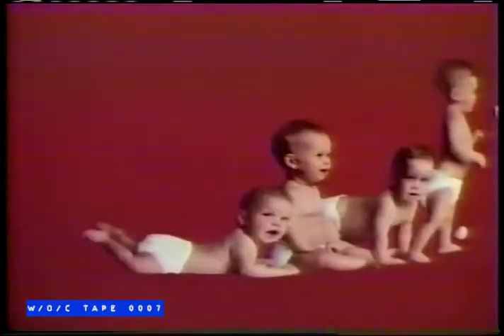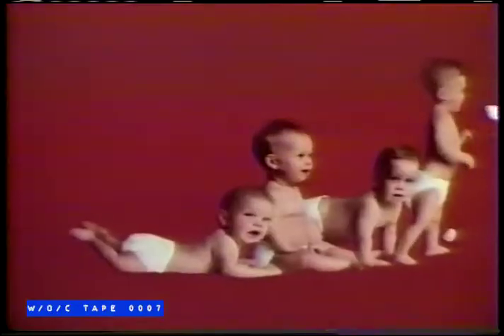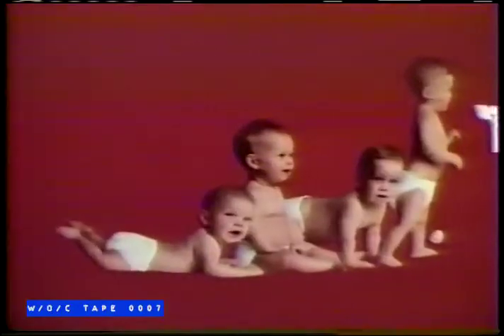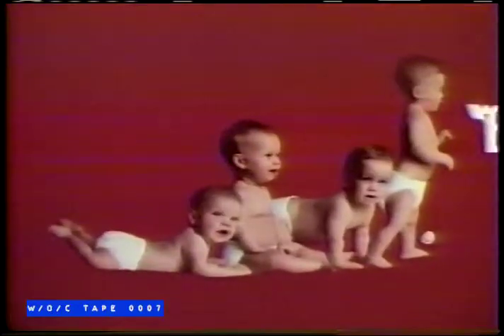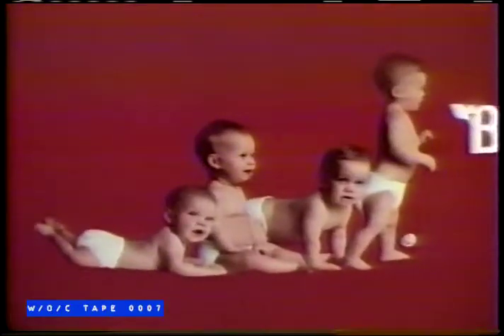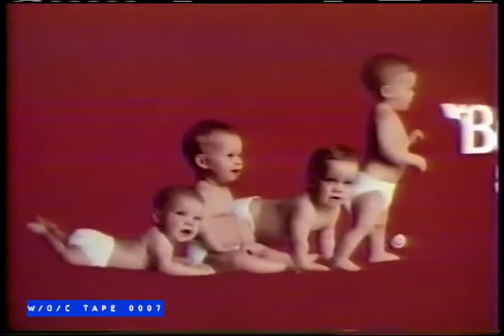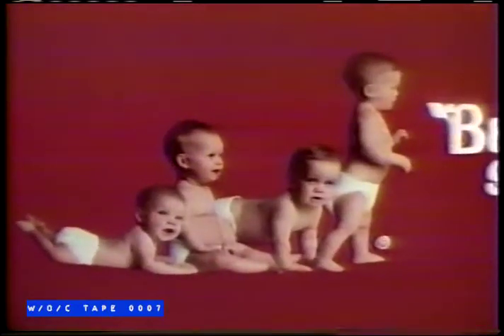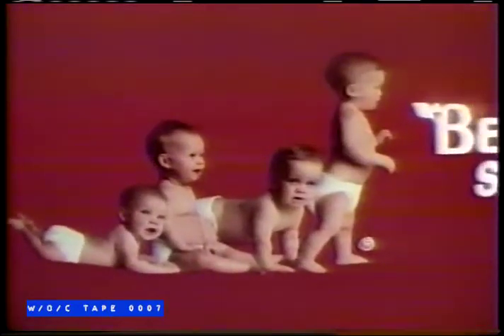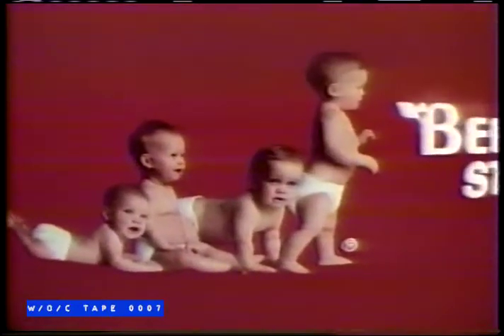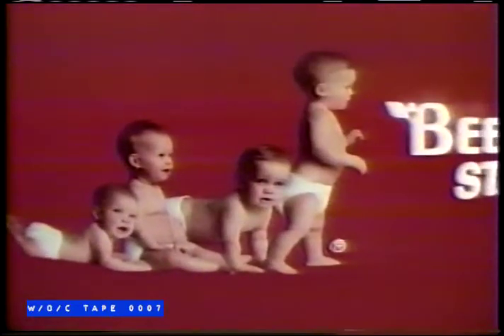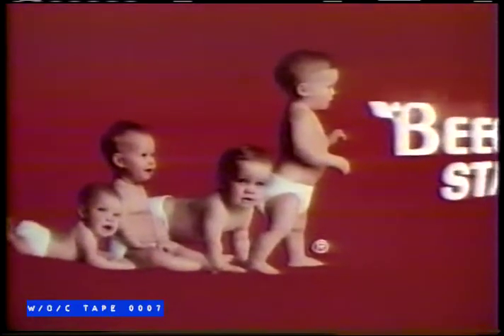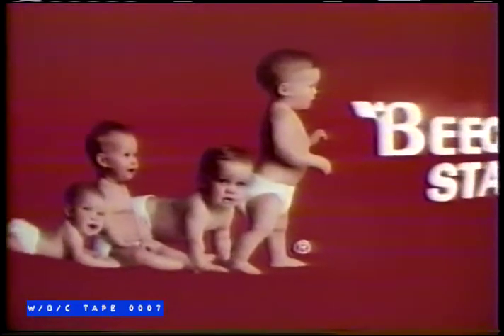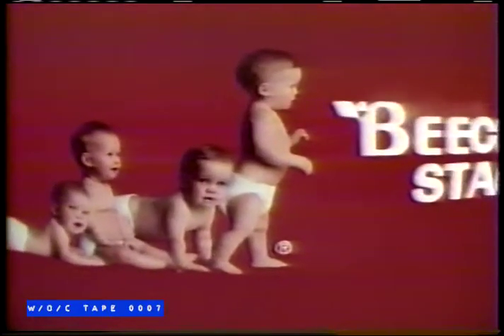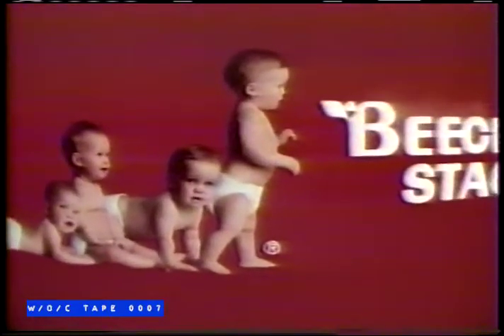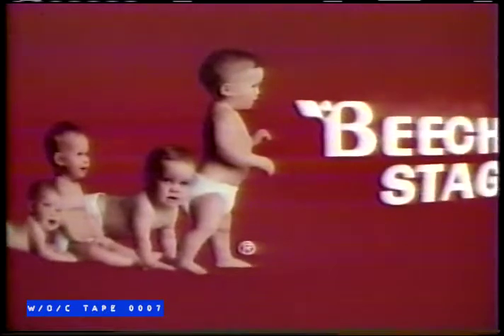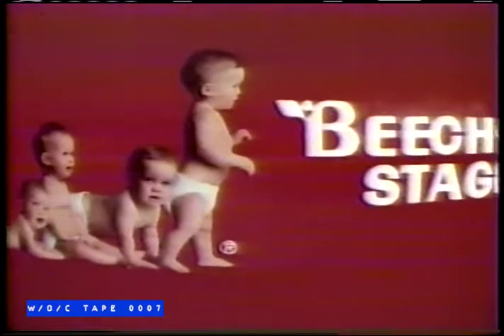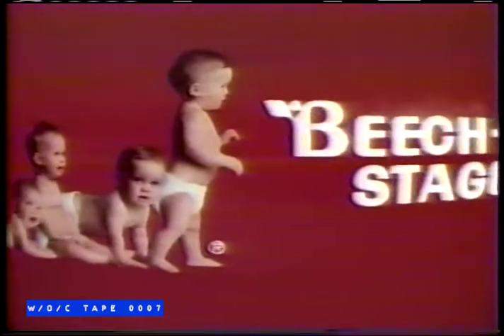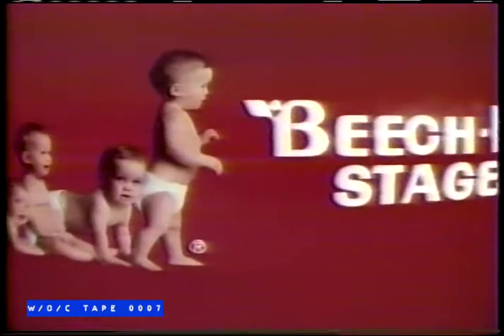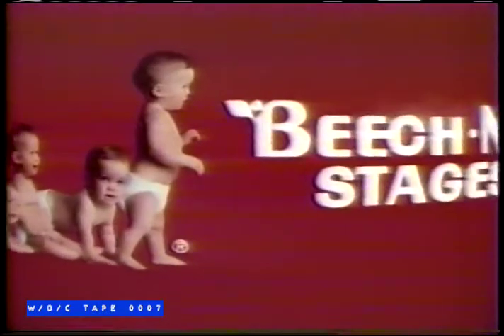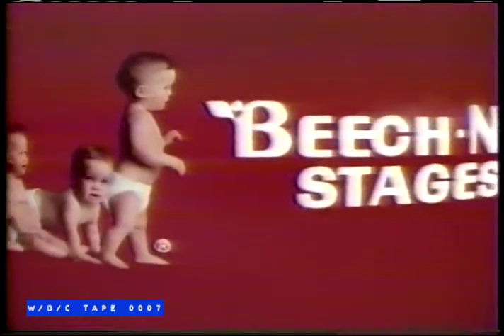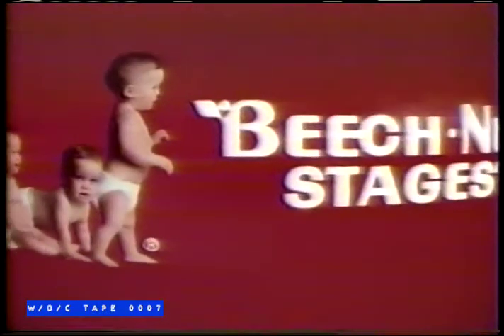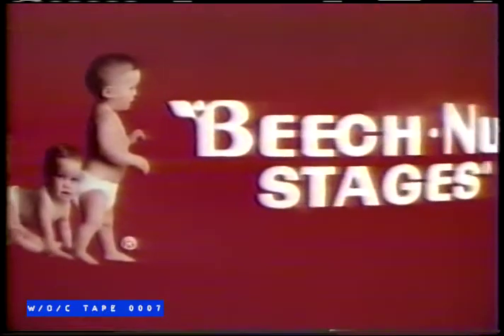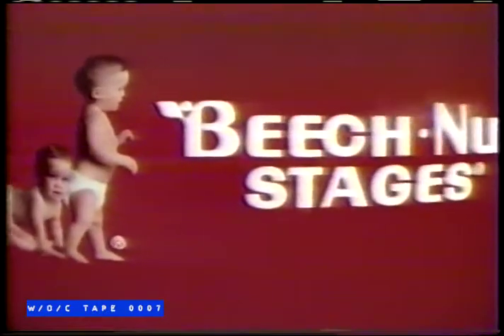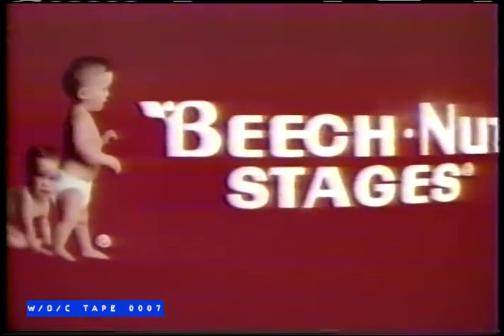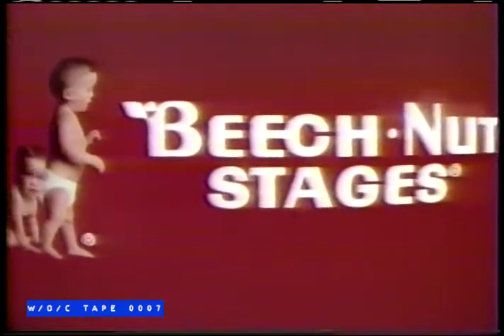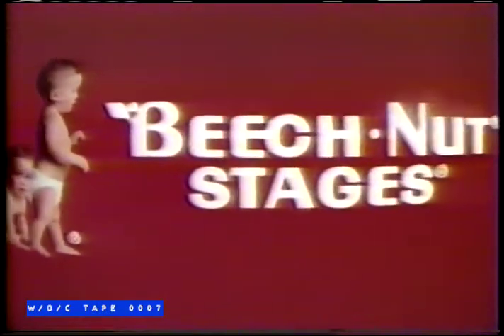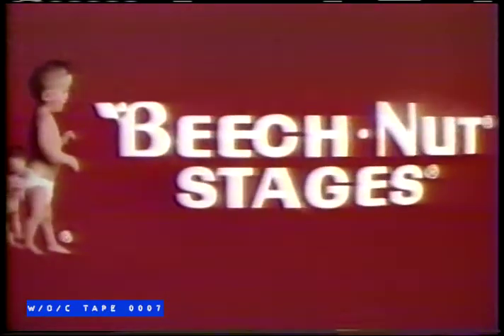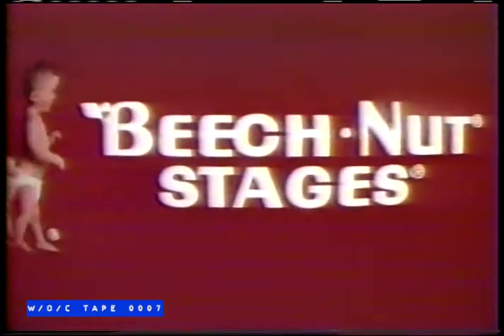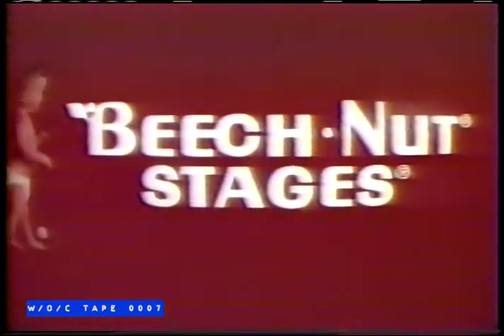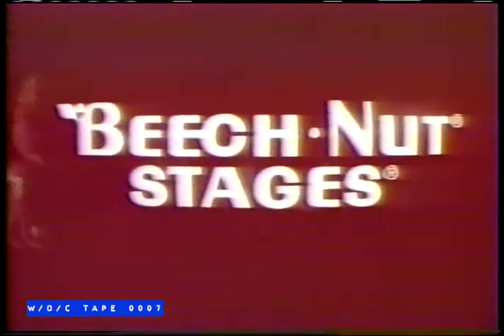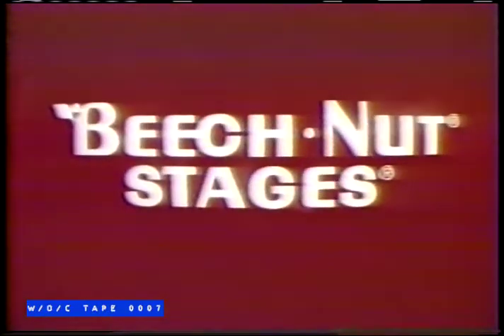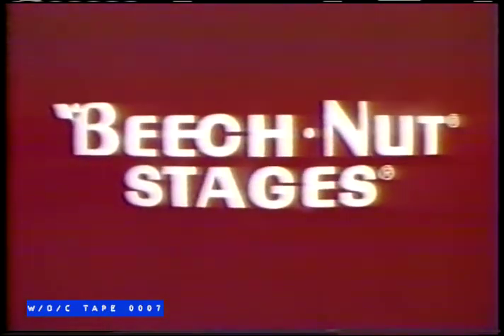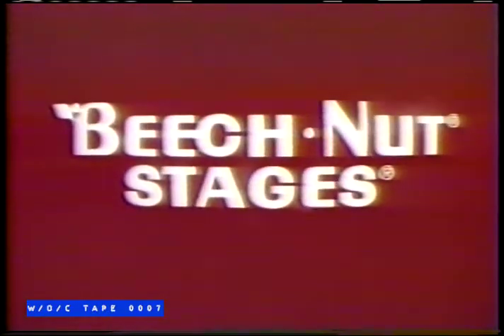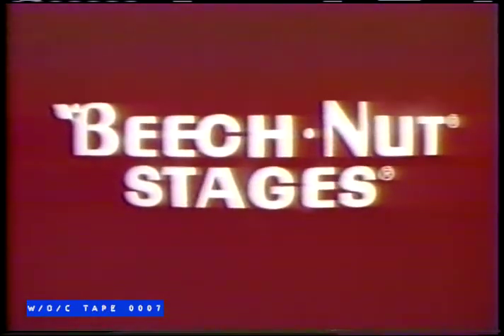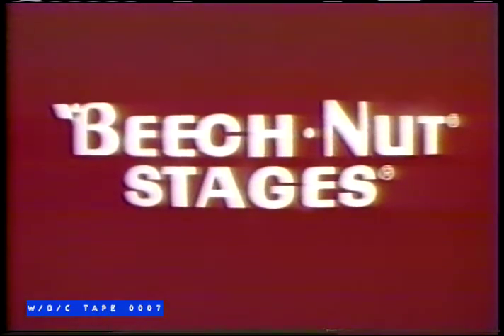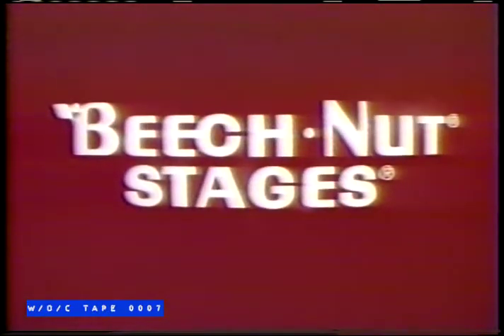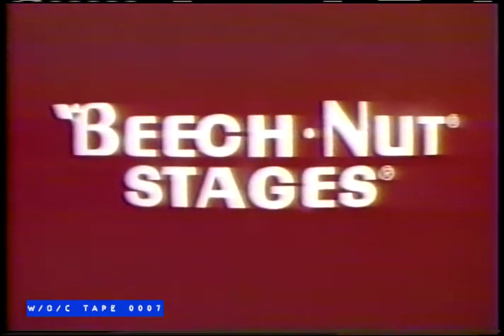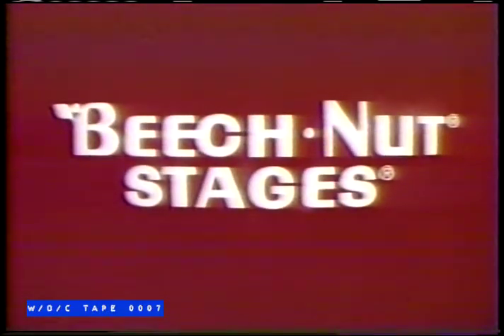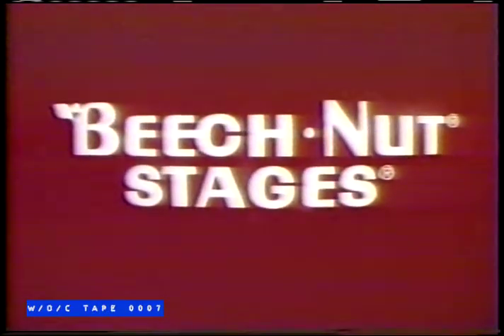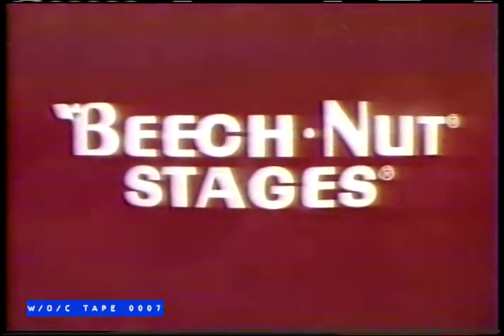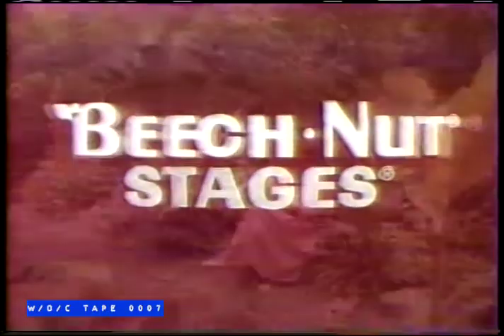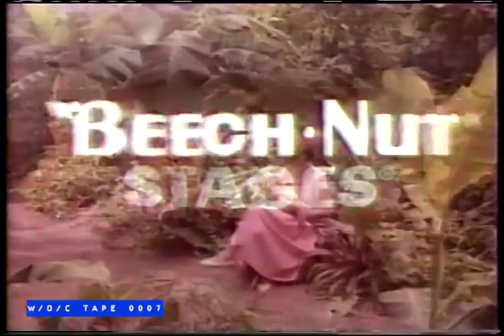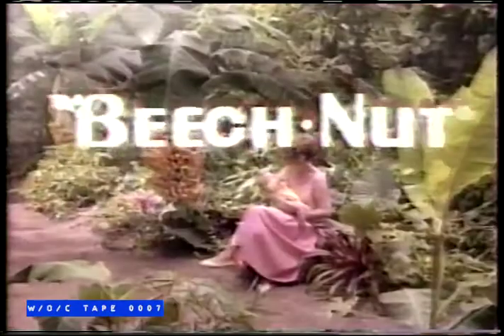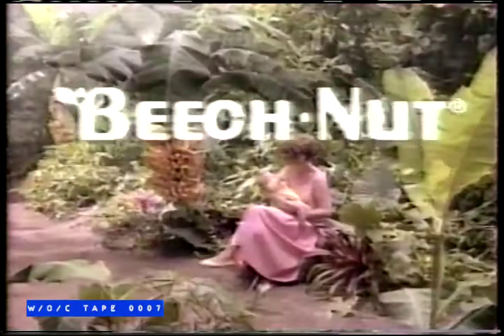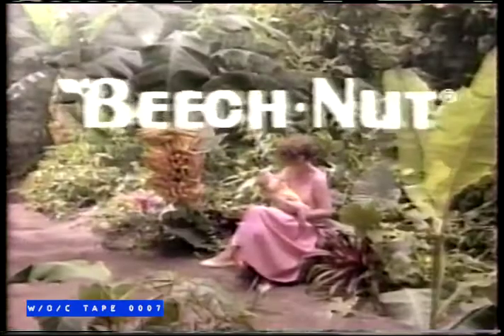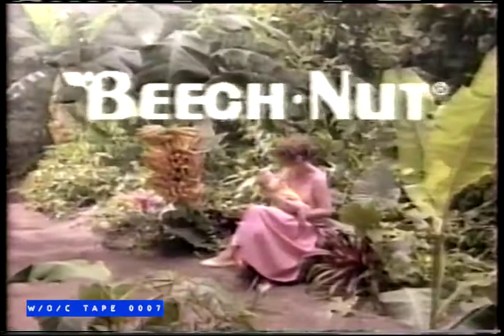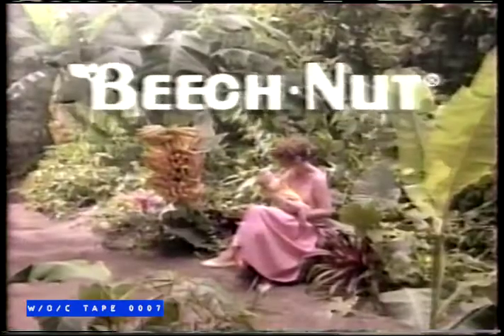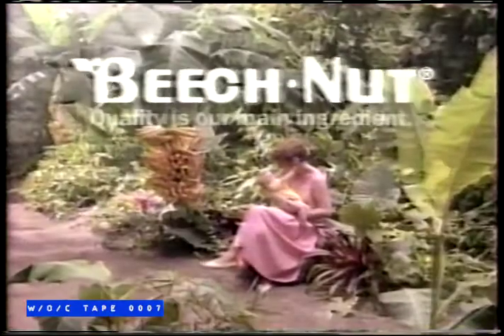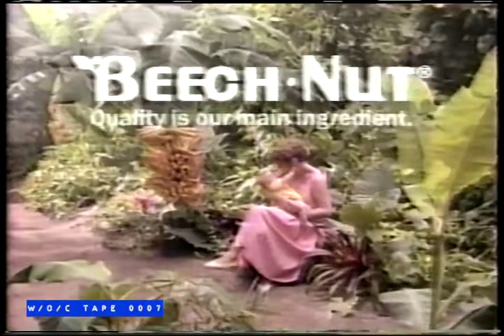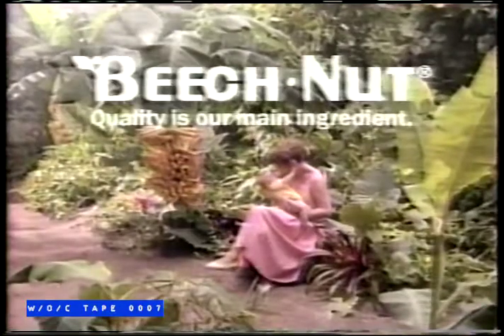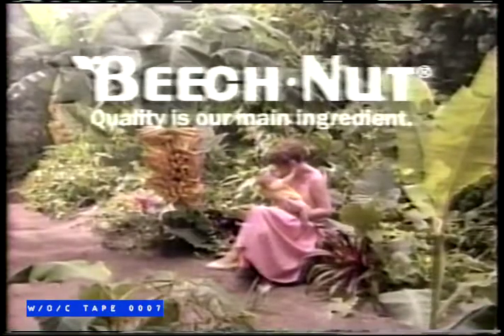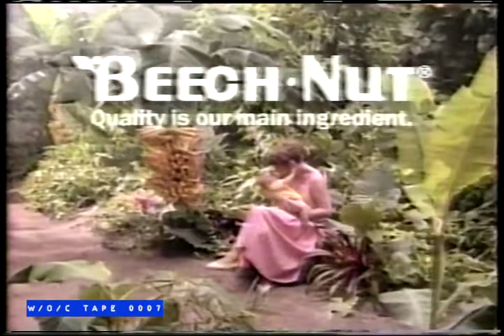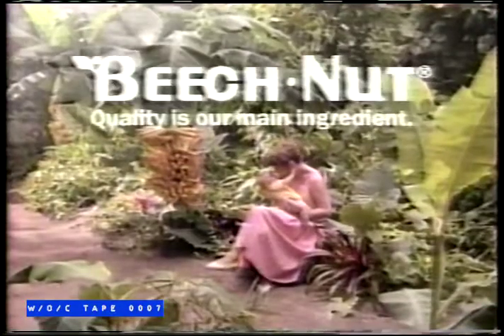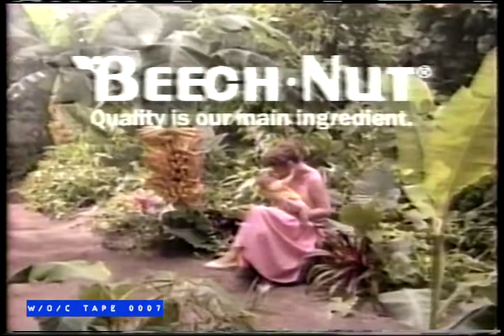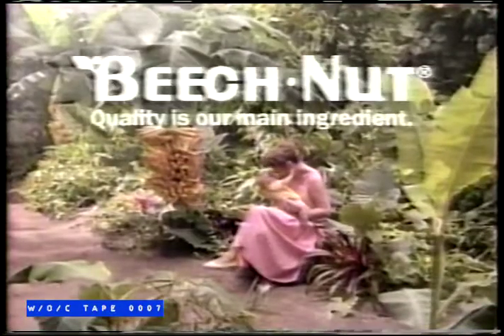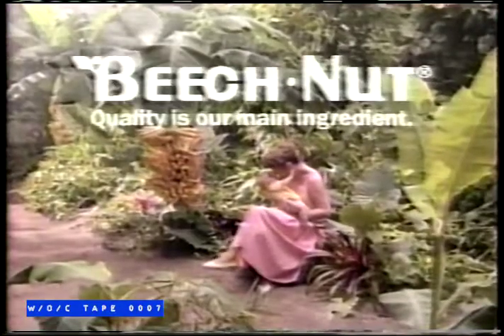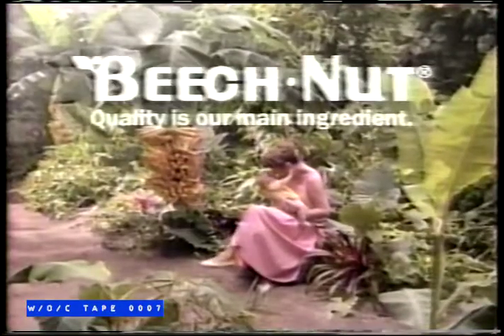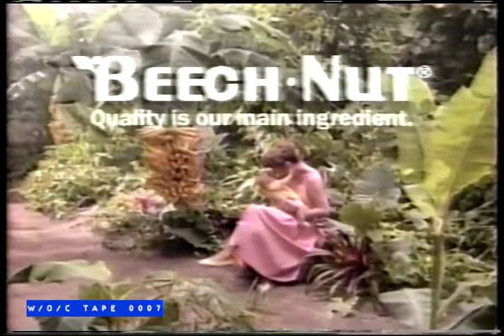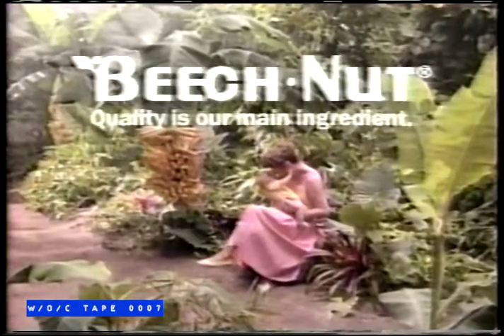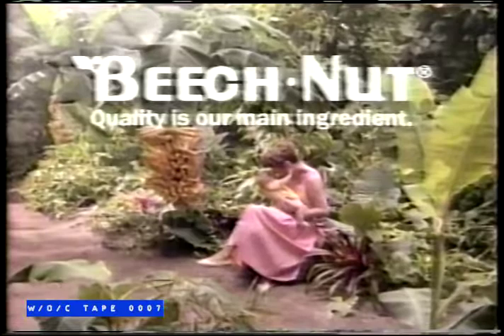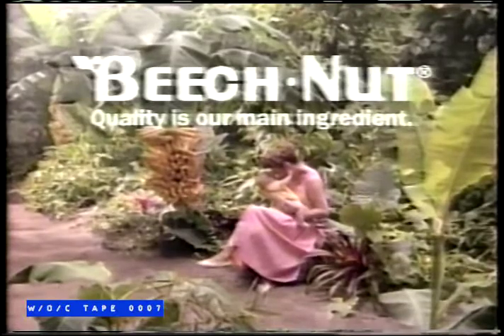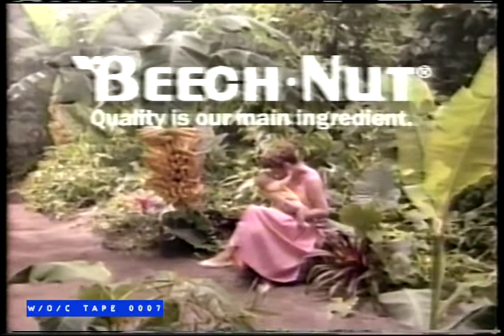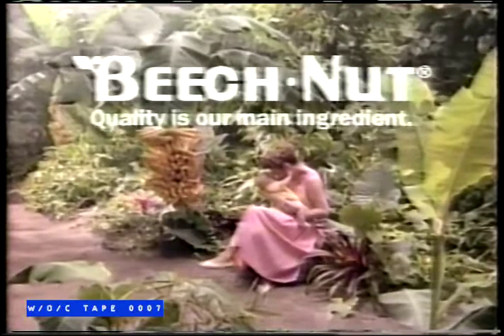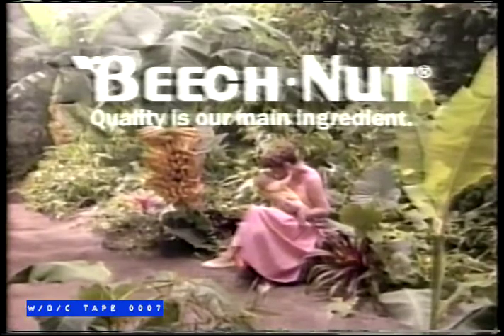For quality at every stage of development. Come to Beech Nut. The quality is our main ingredient.